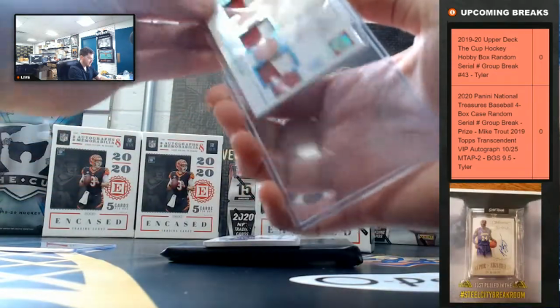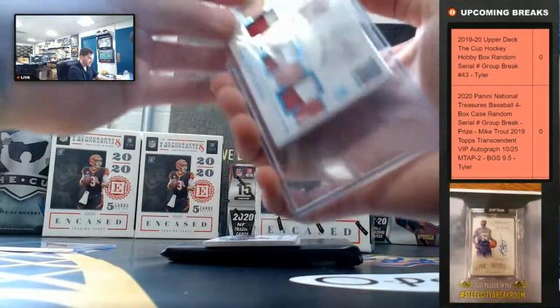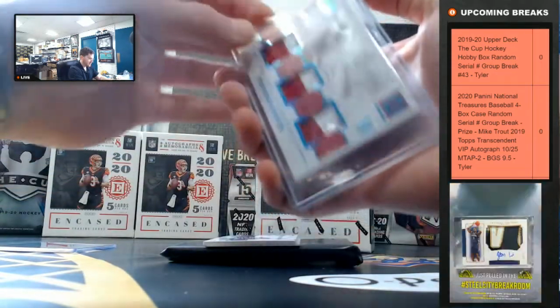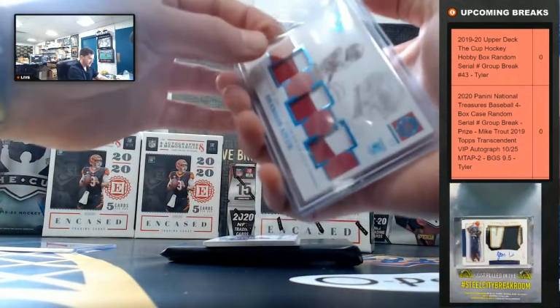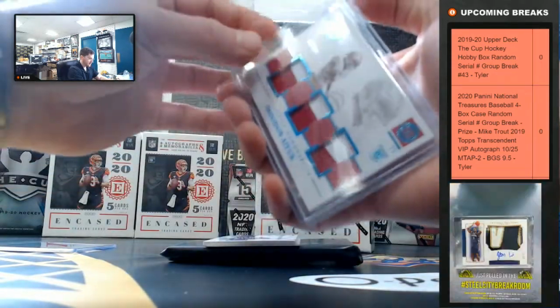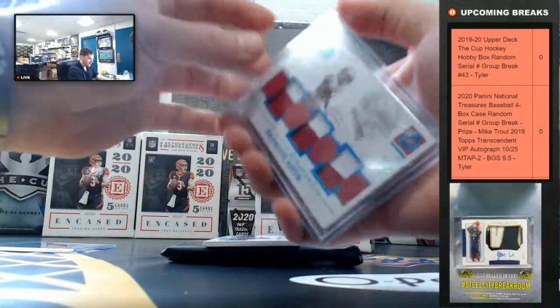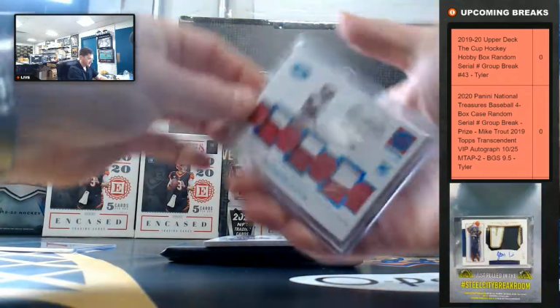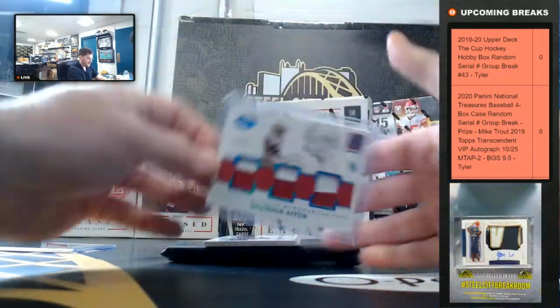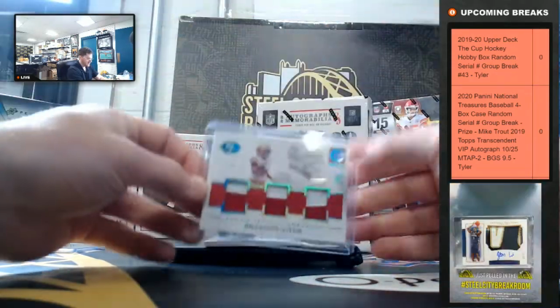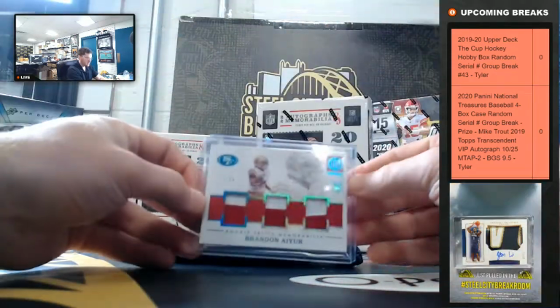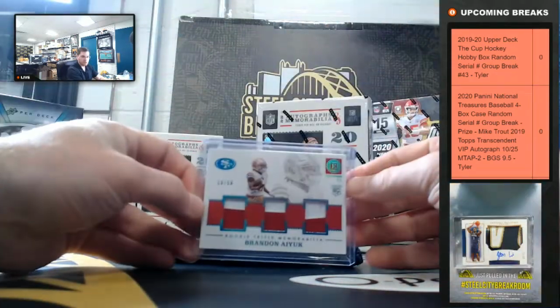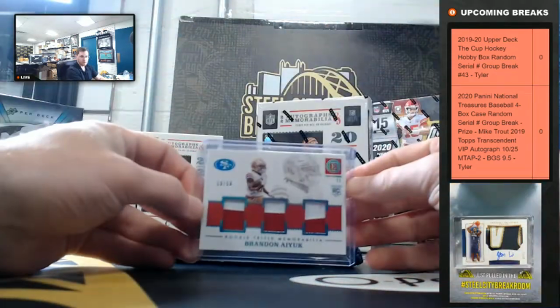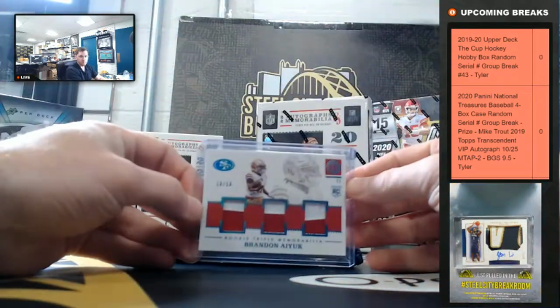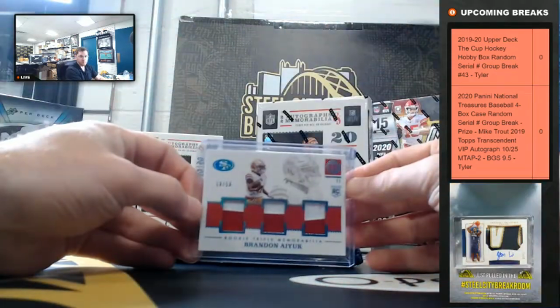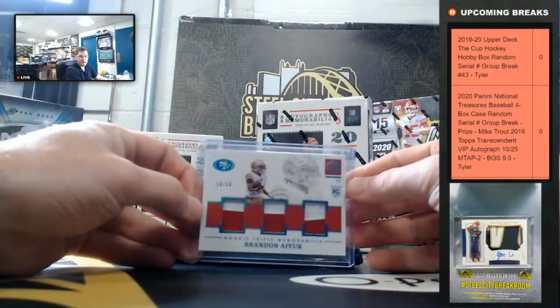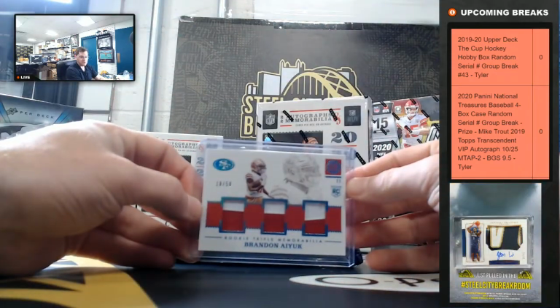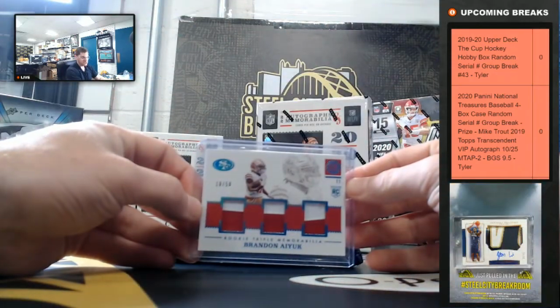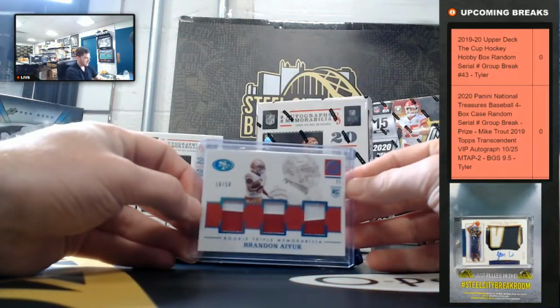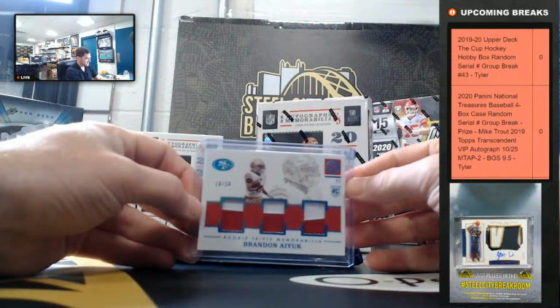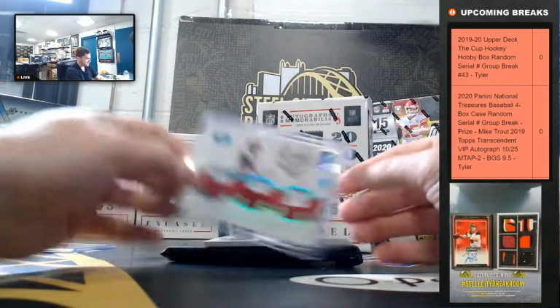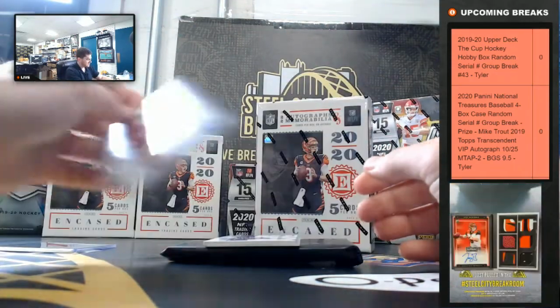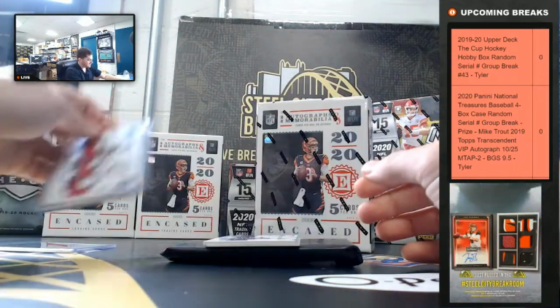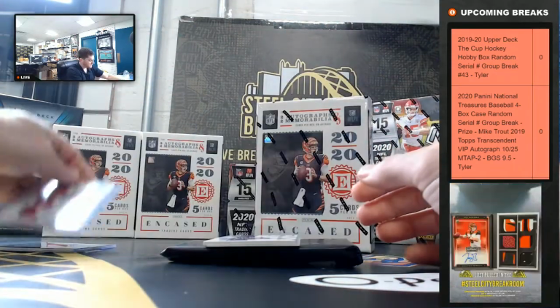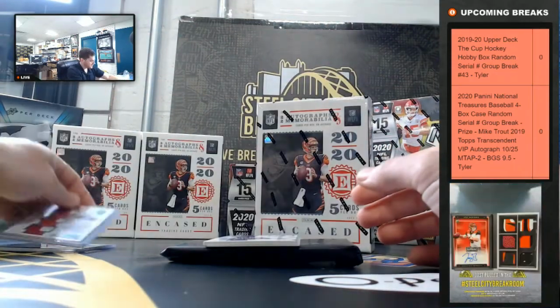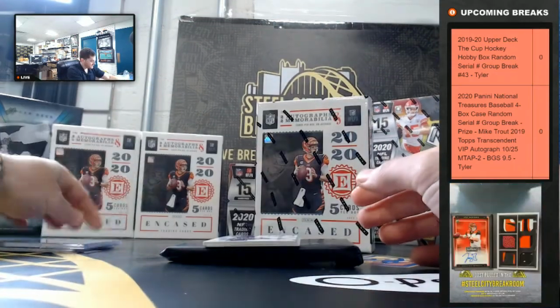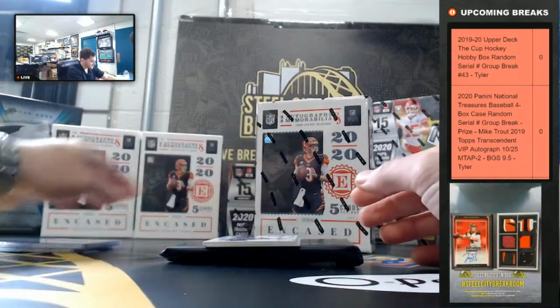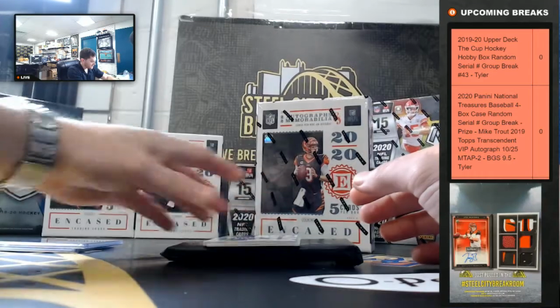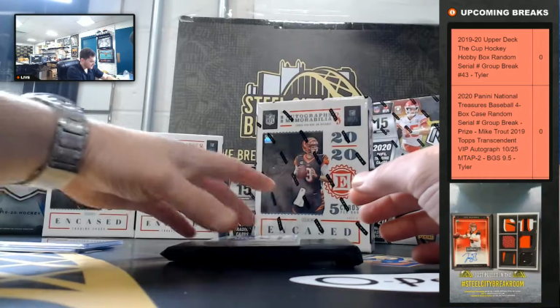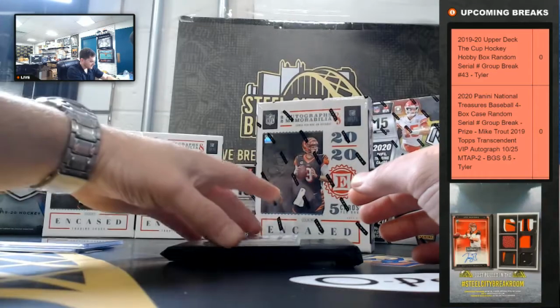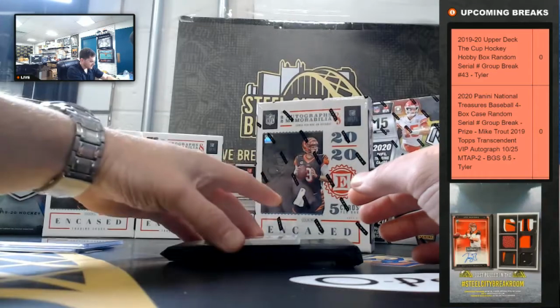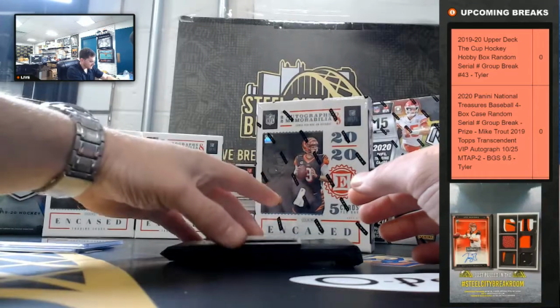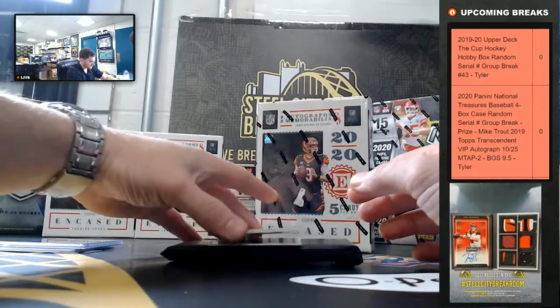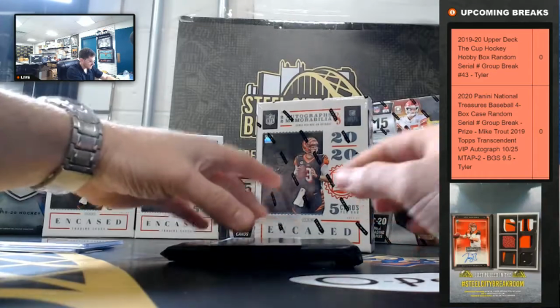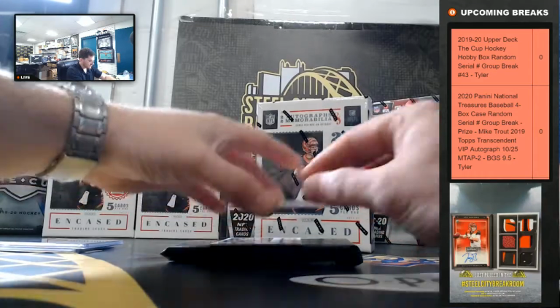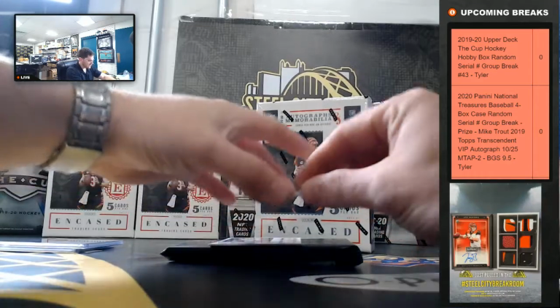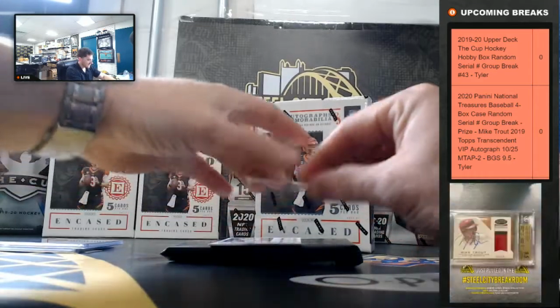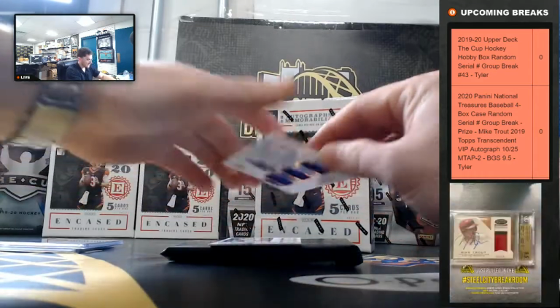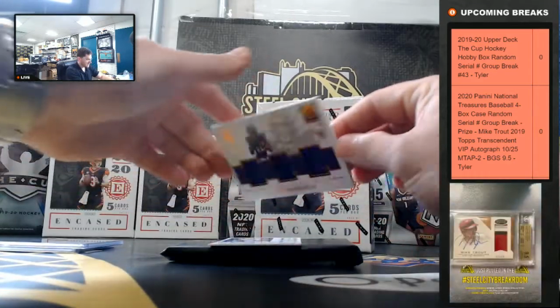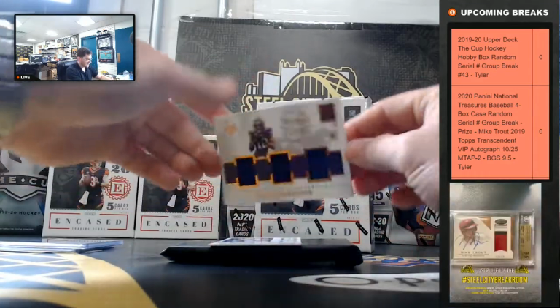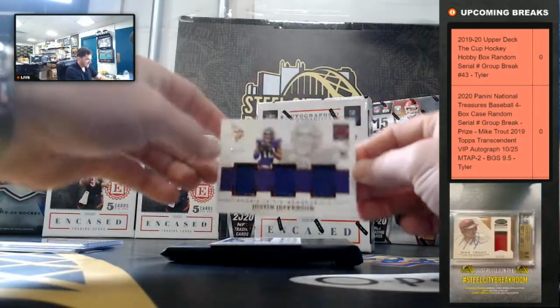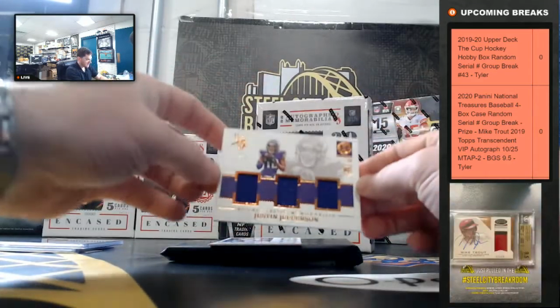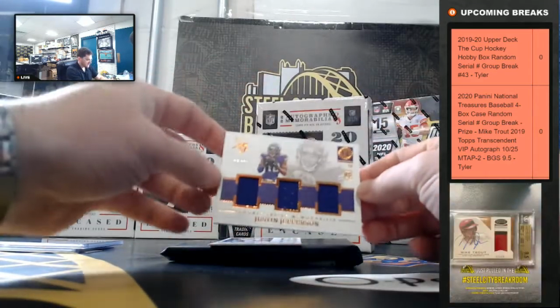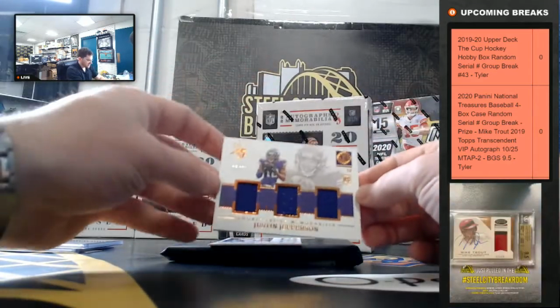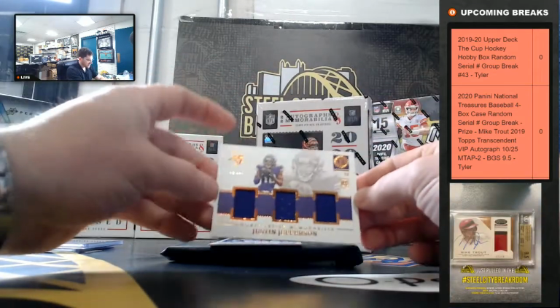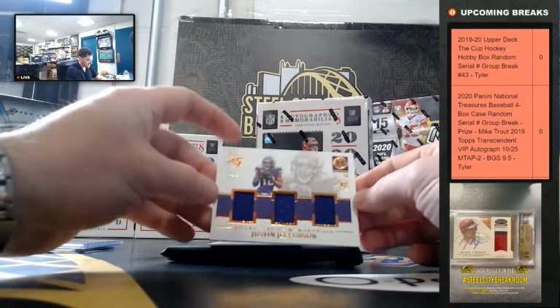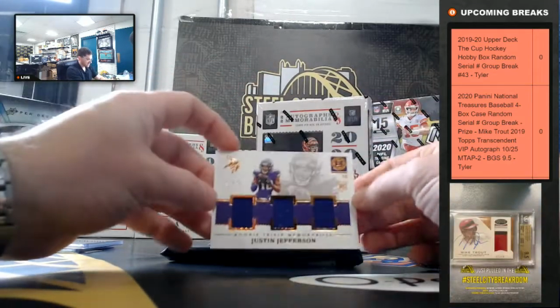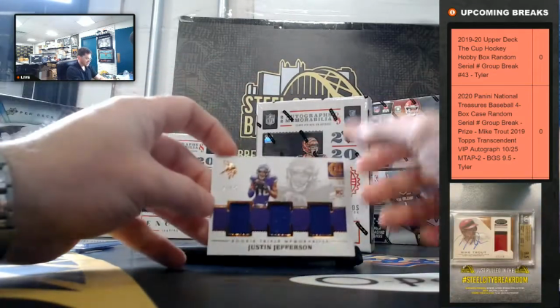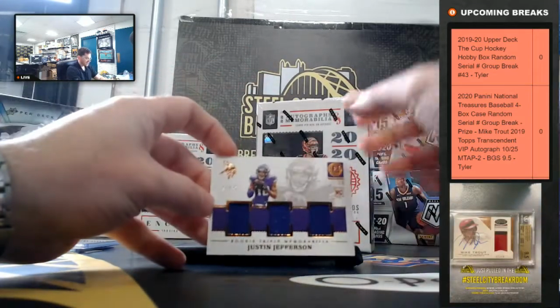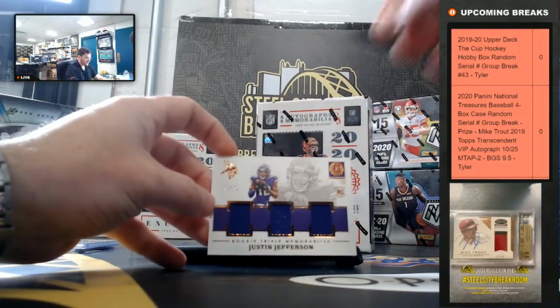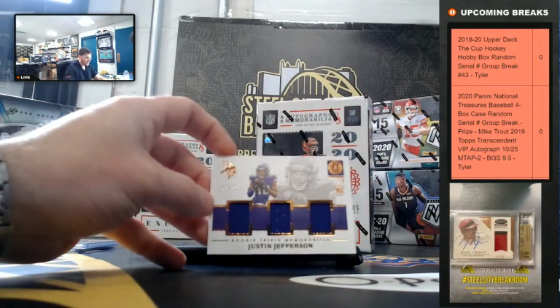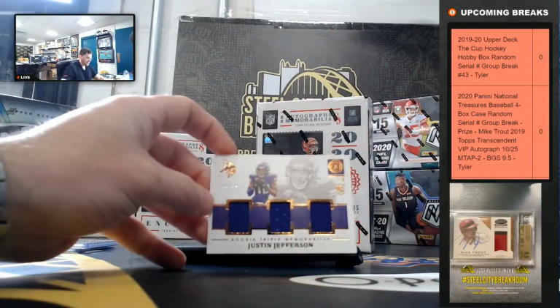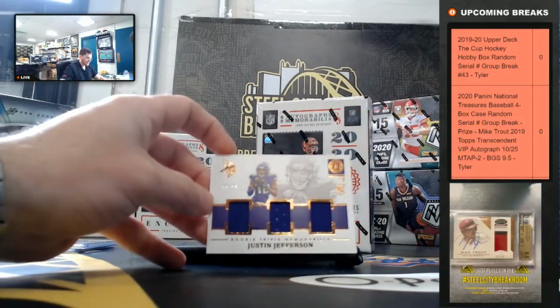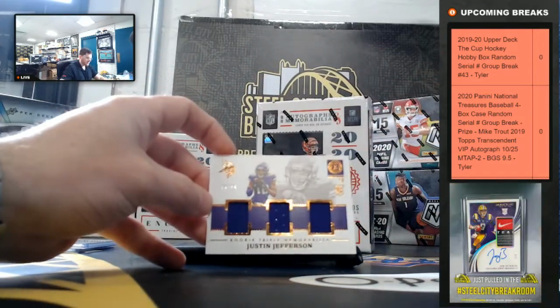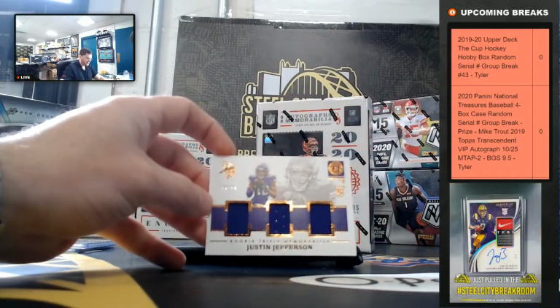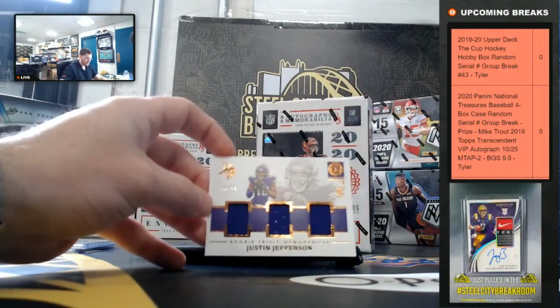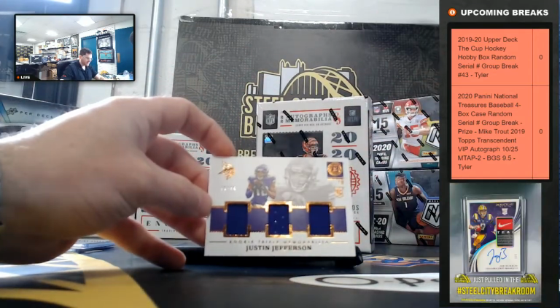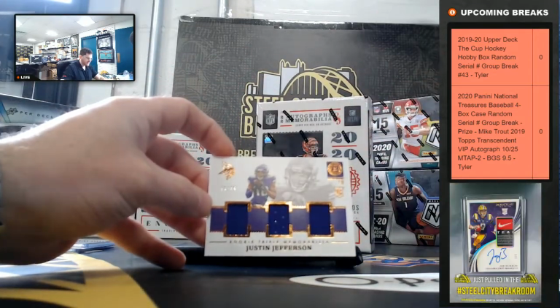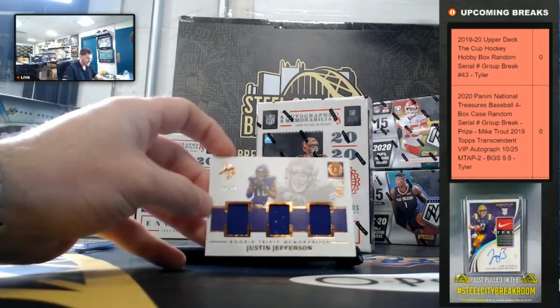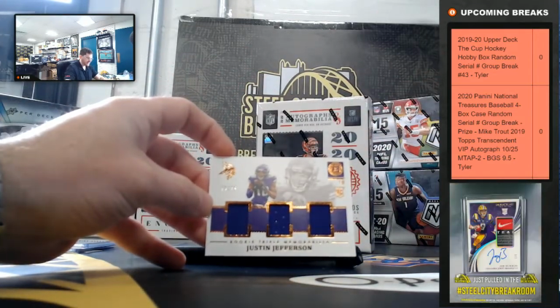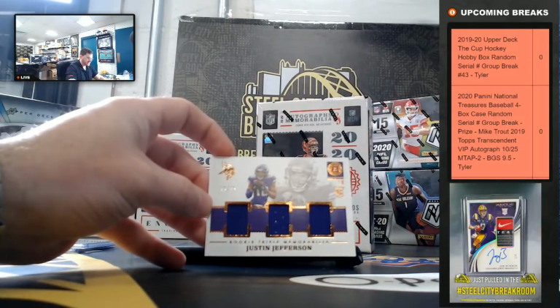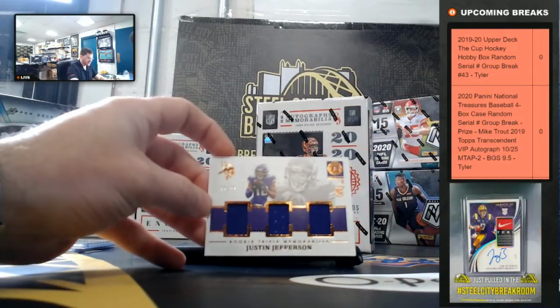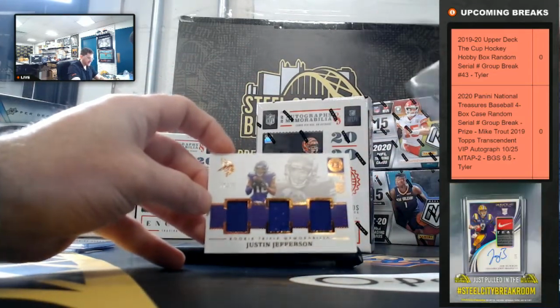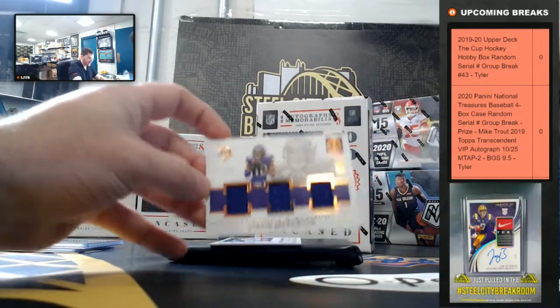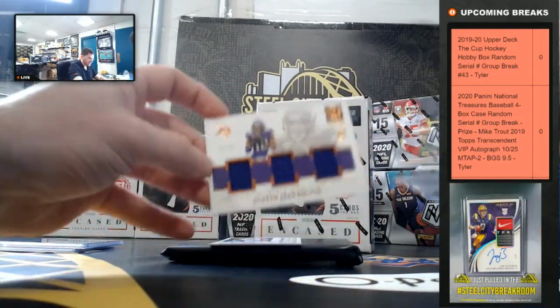Nice triple patch. Justin Jefferson, 16 of 75.